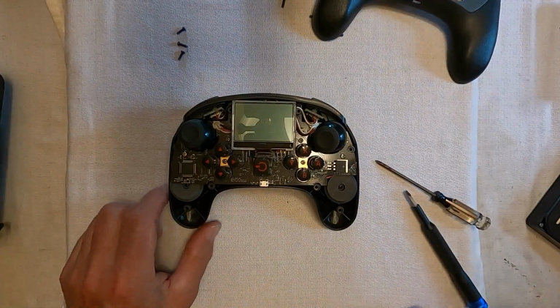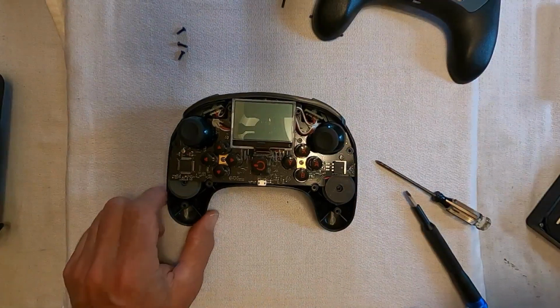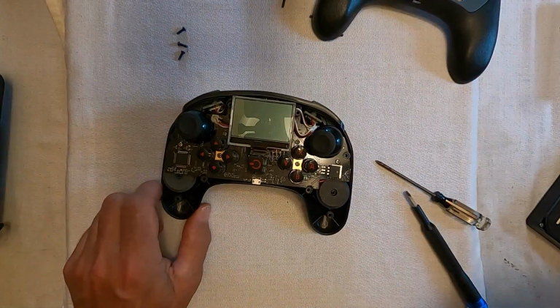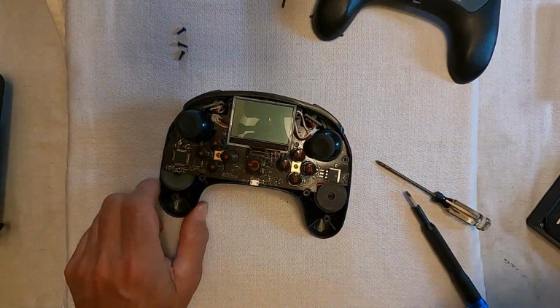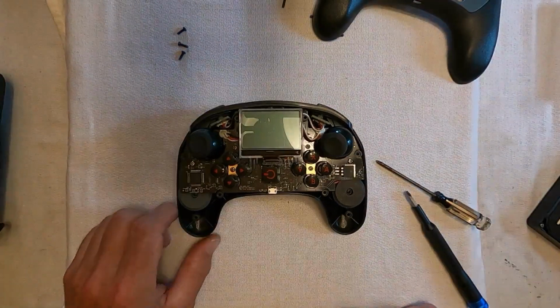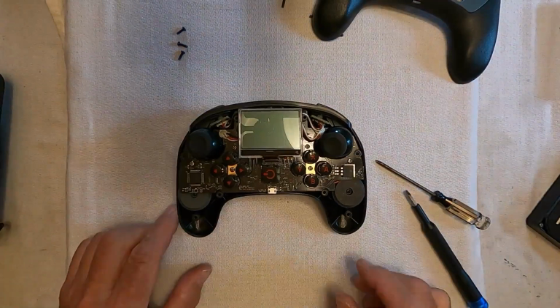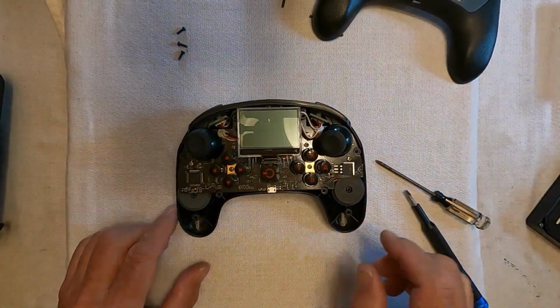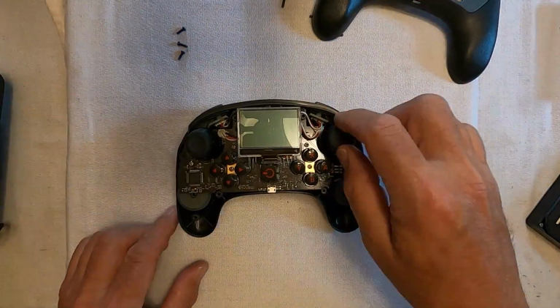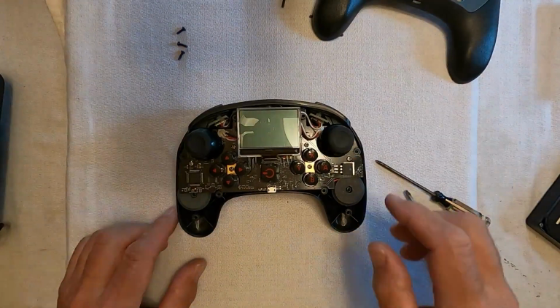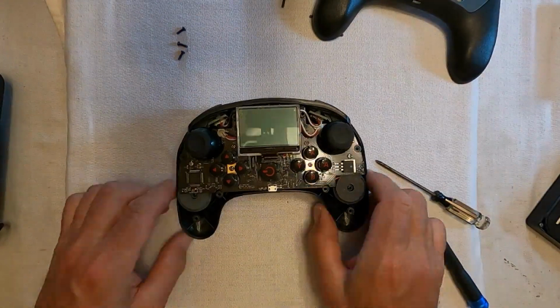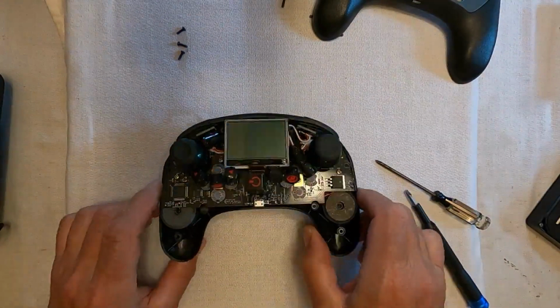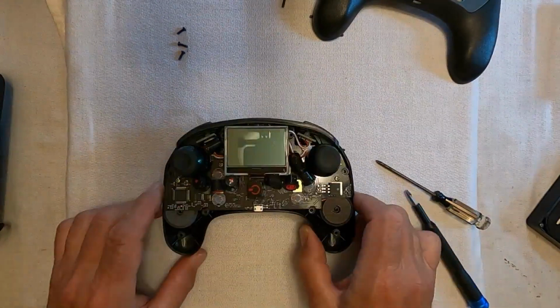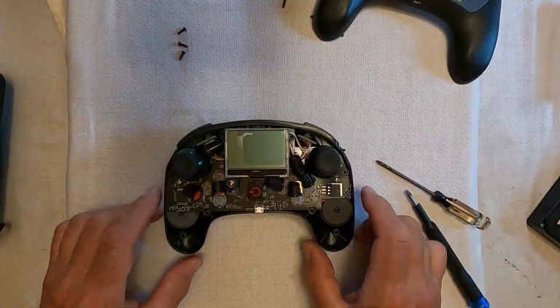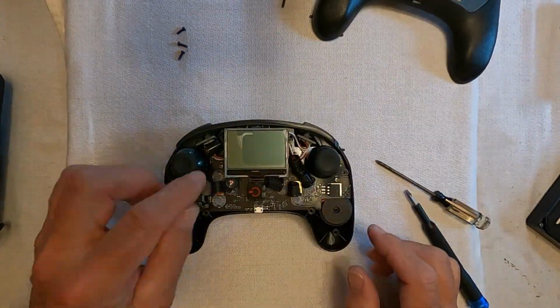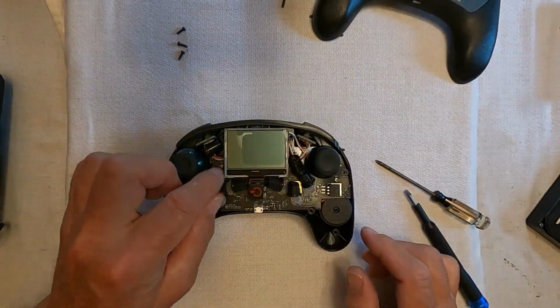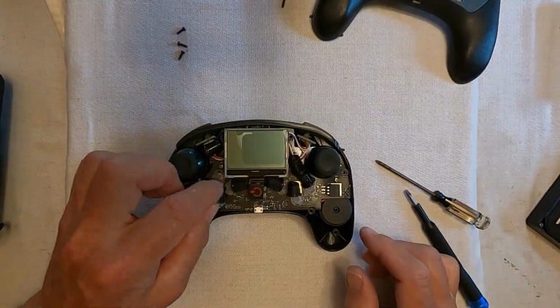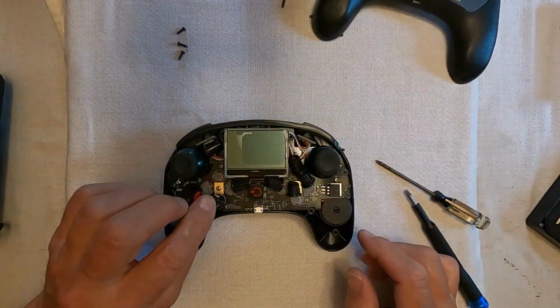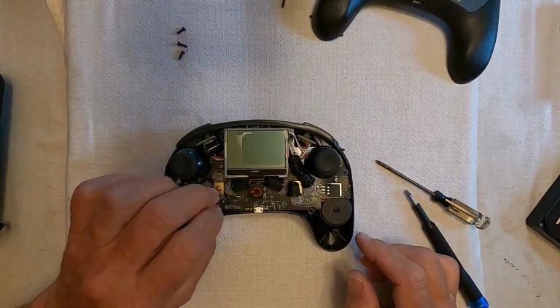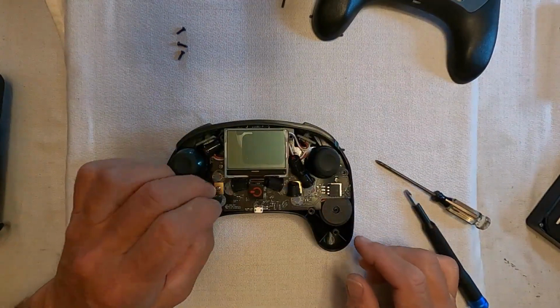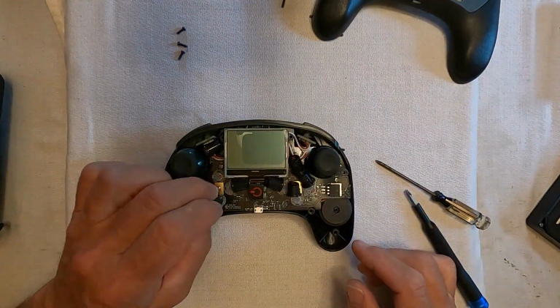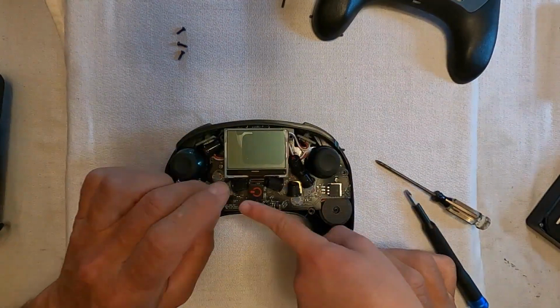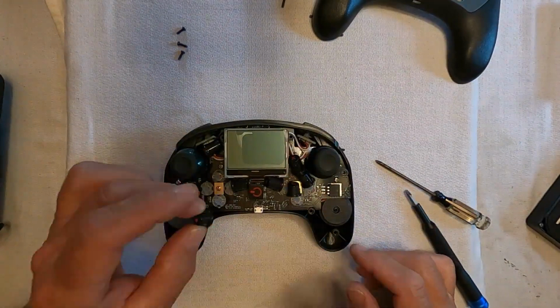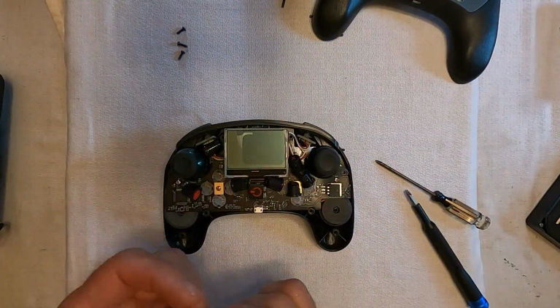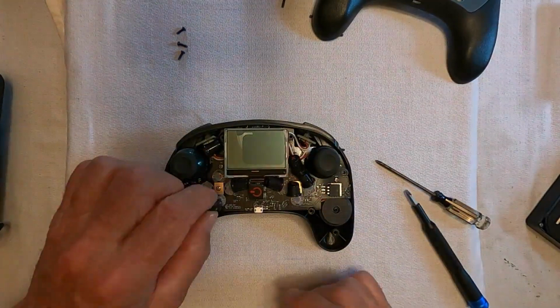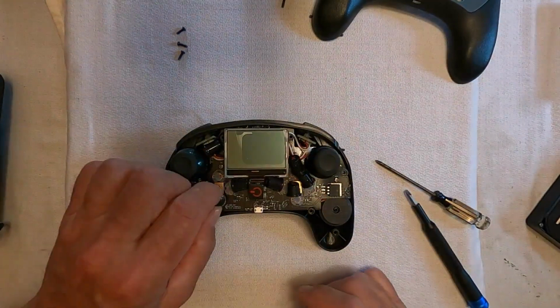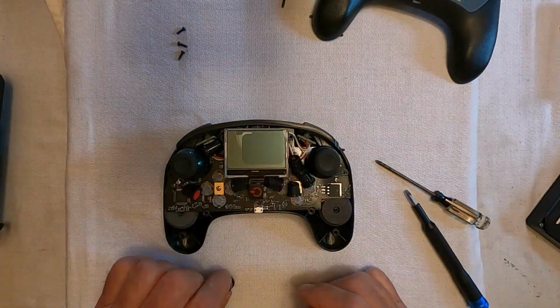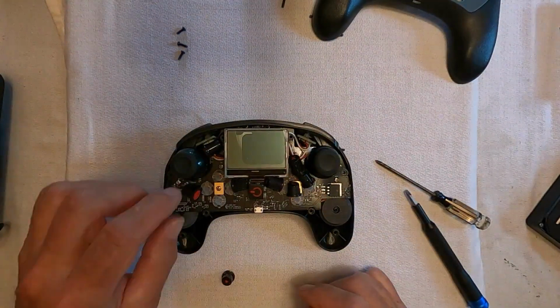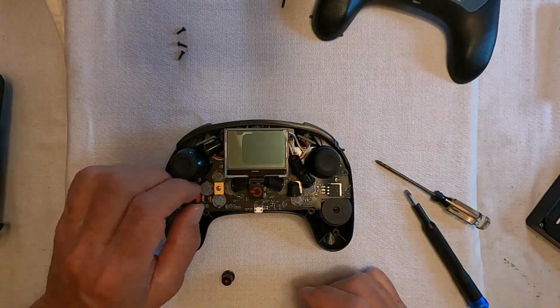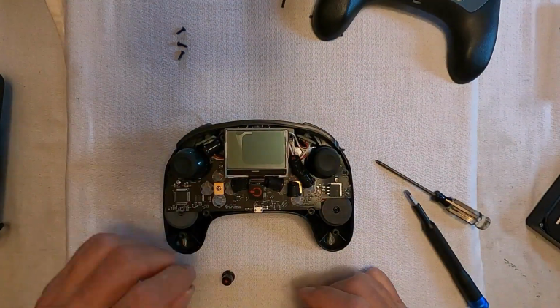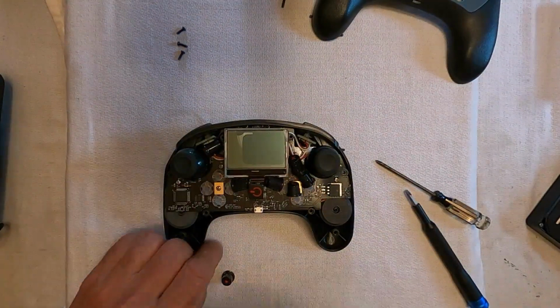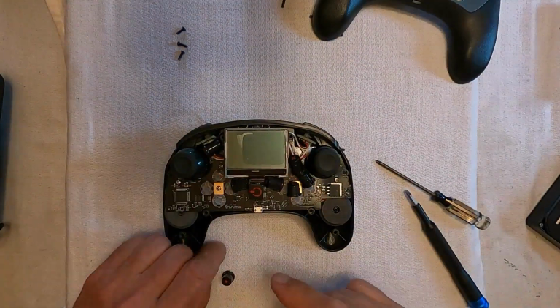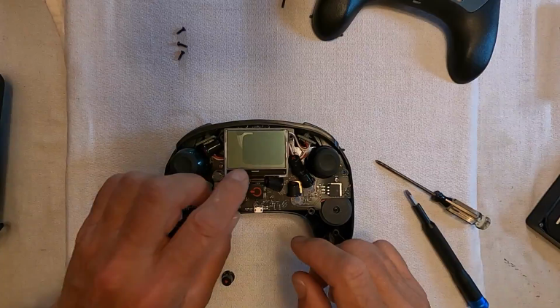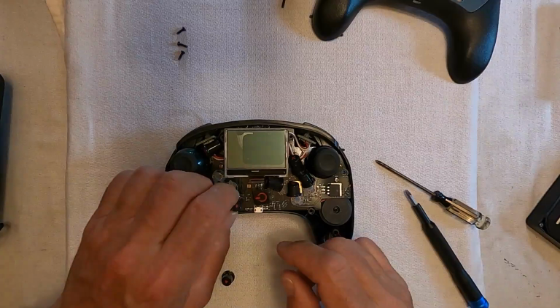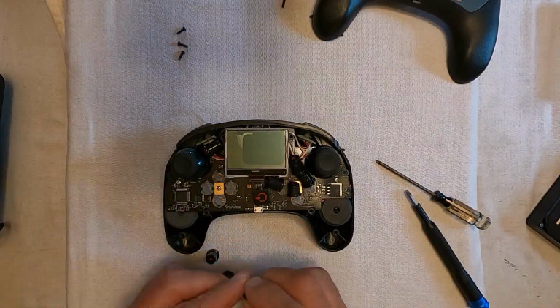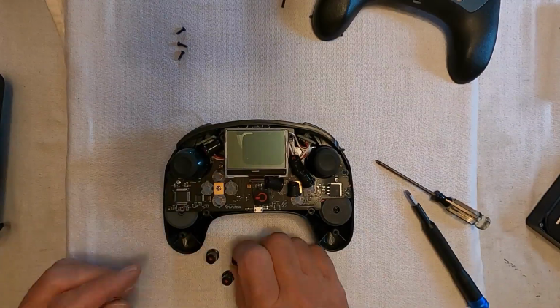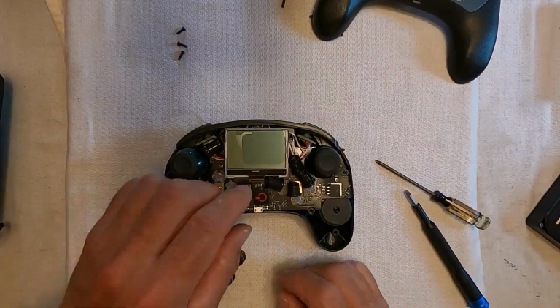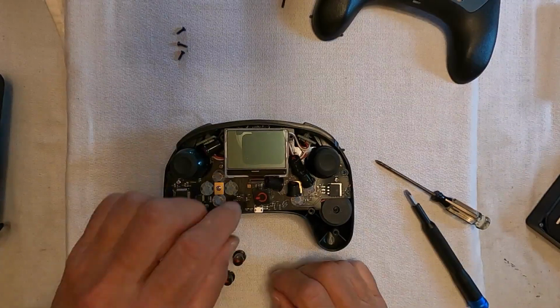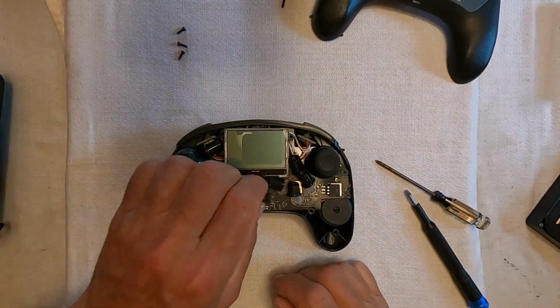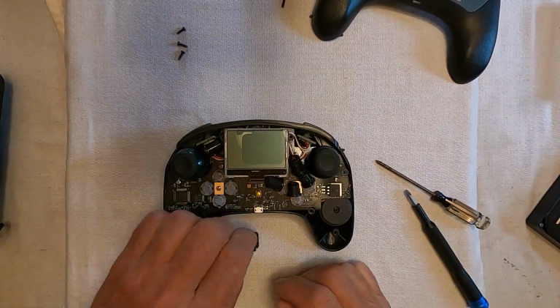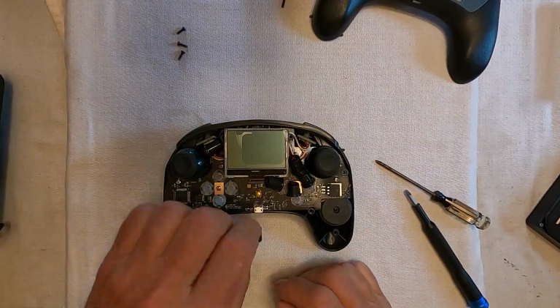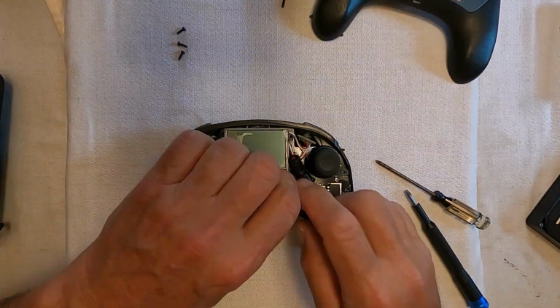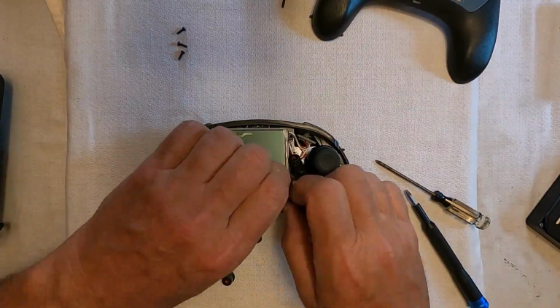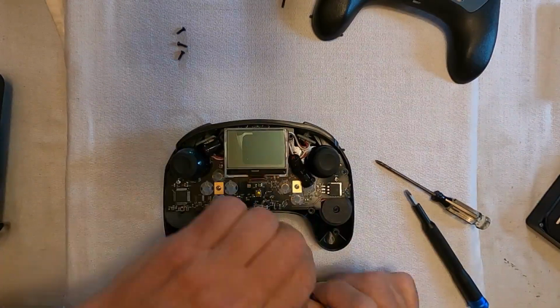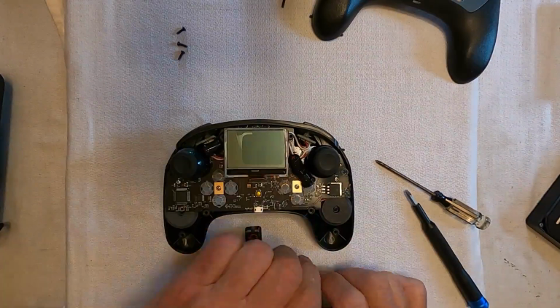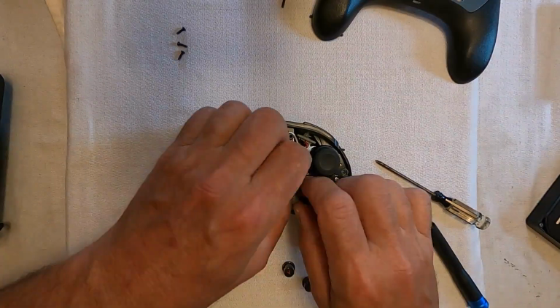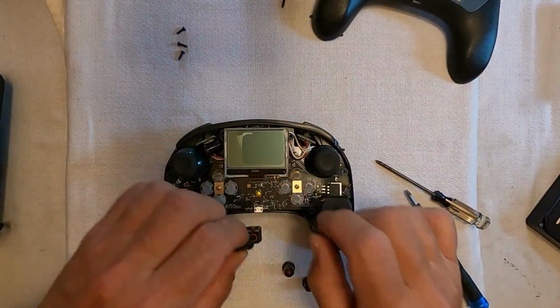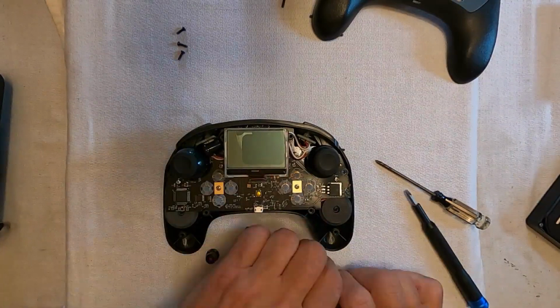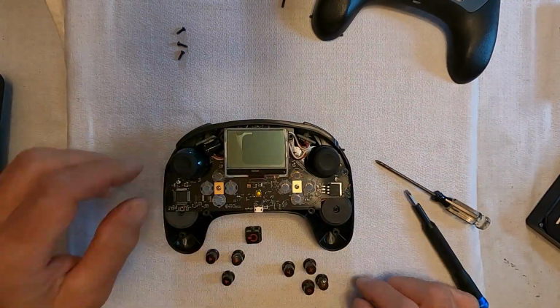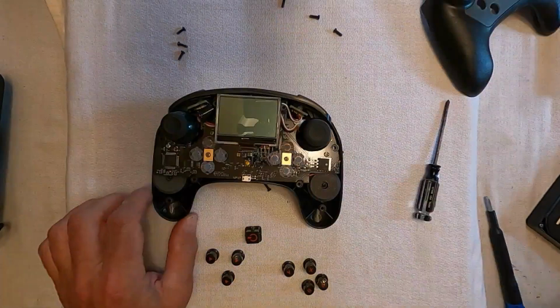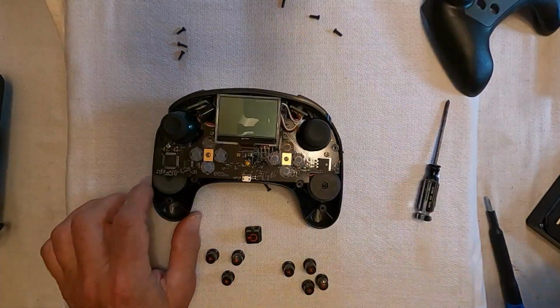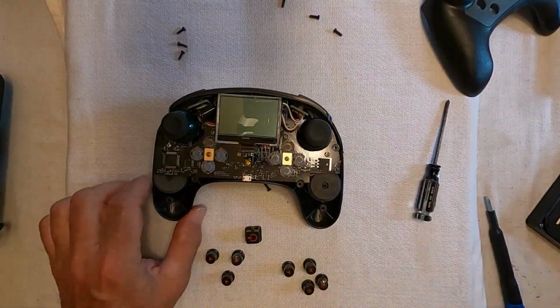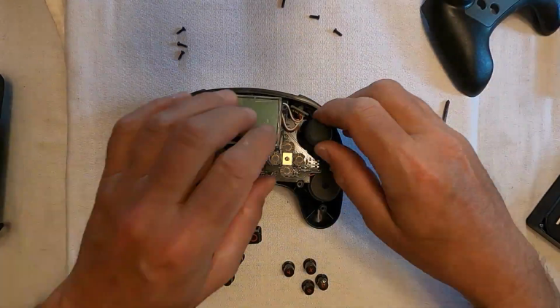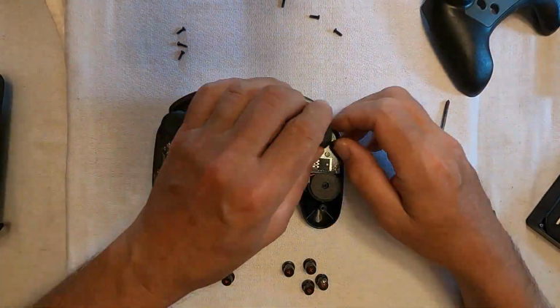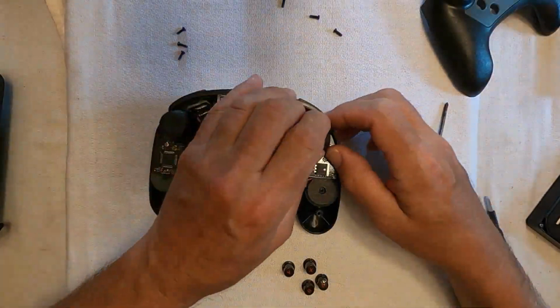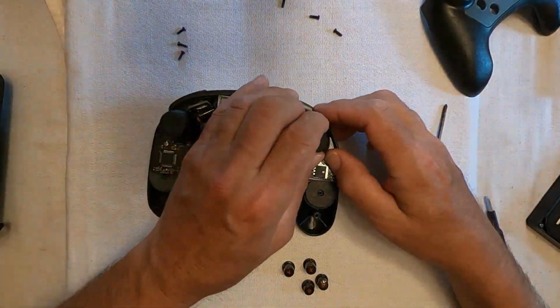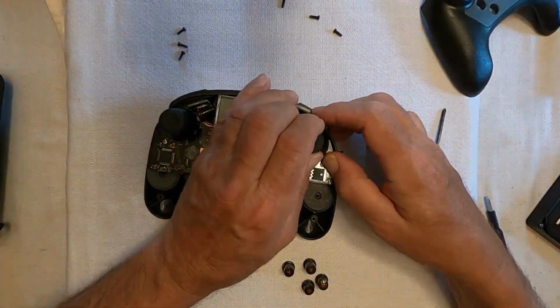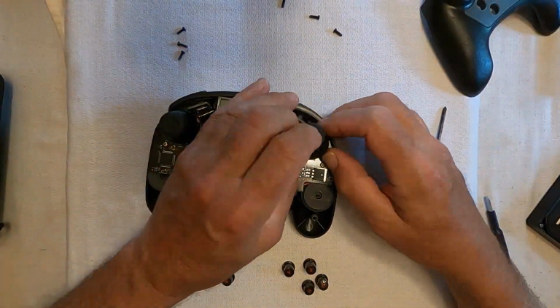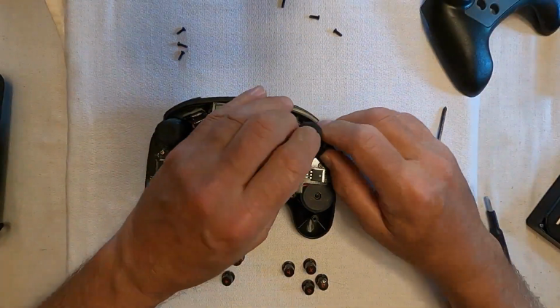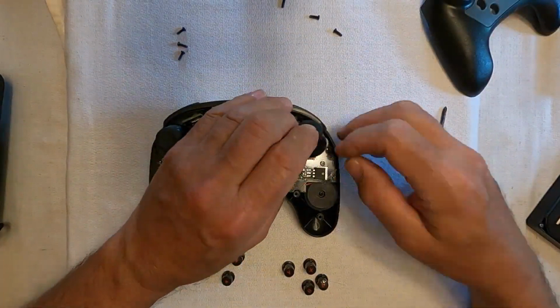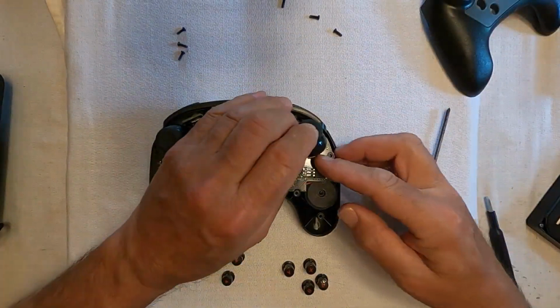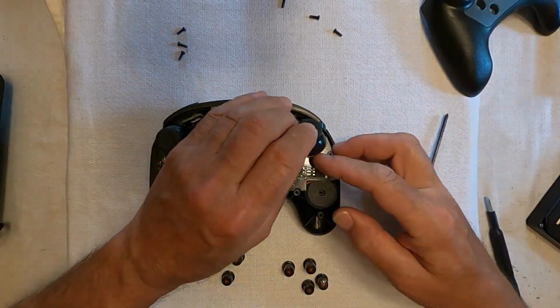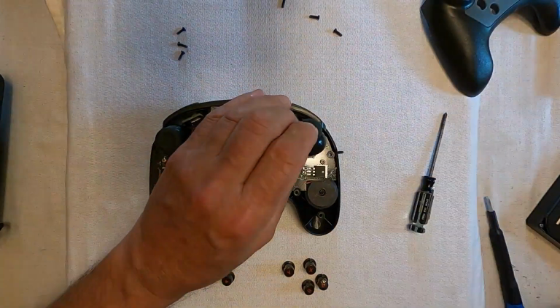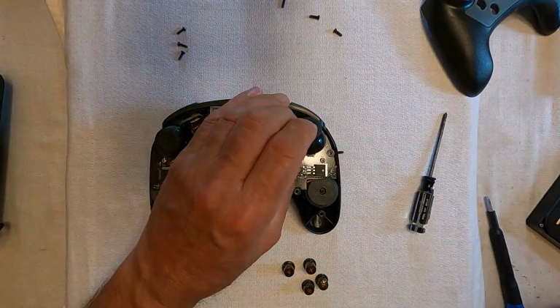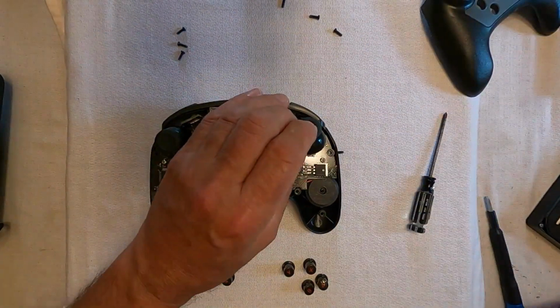Now we looked, fiddled, and explored. Was the sticking joystick a potentiometer binding? Was a spring broken? Was the handle rubbing?